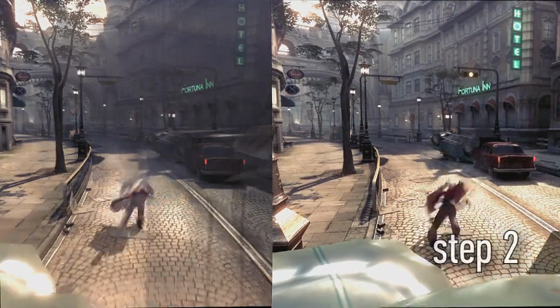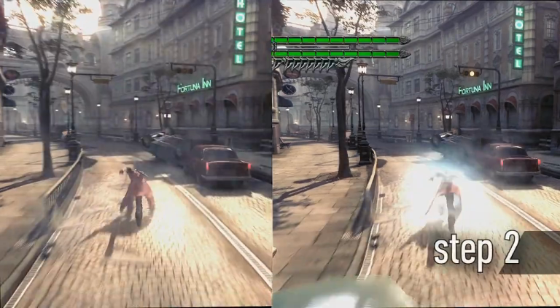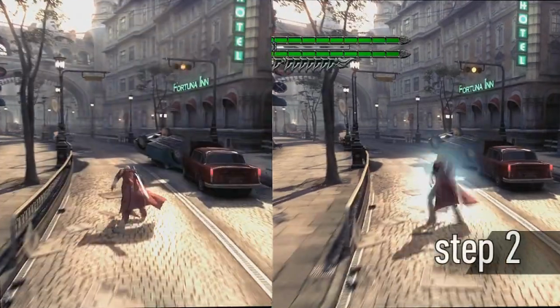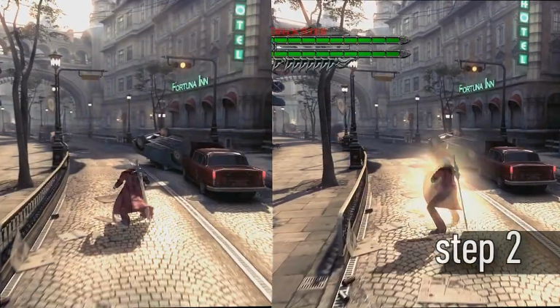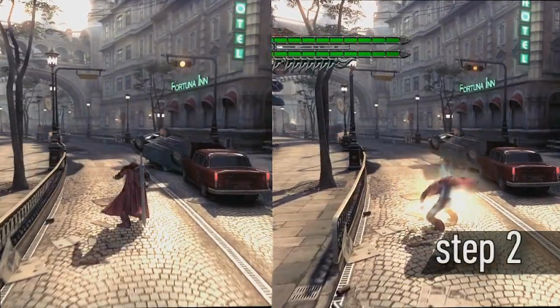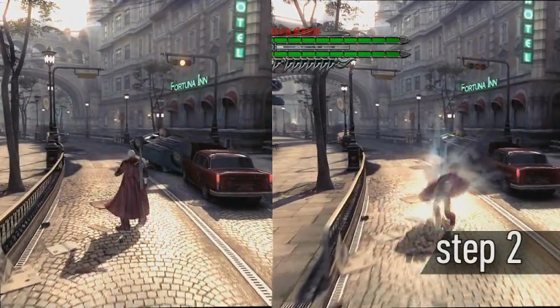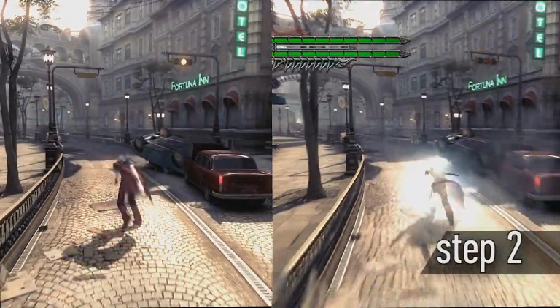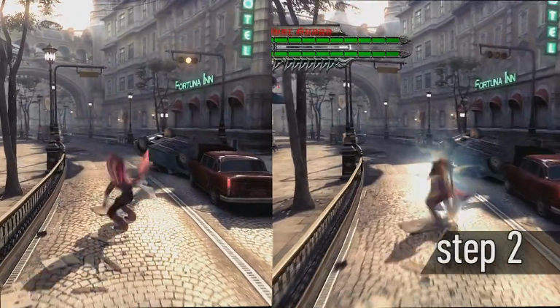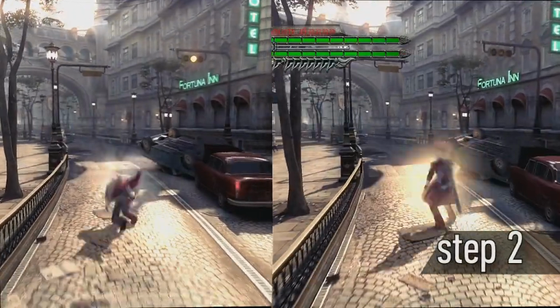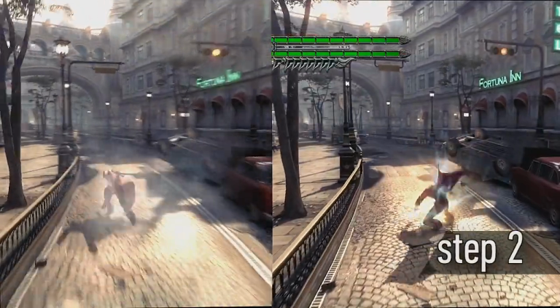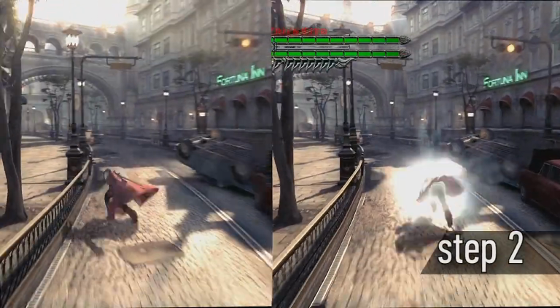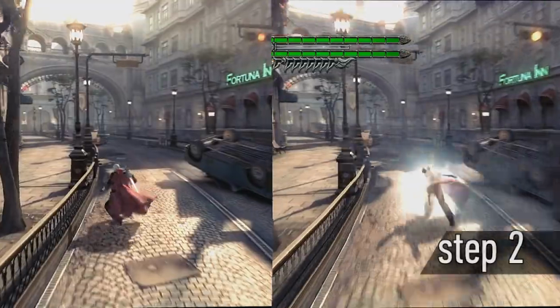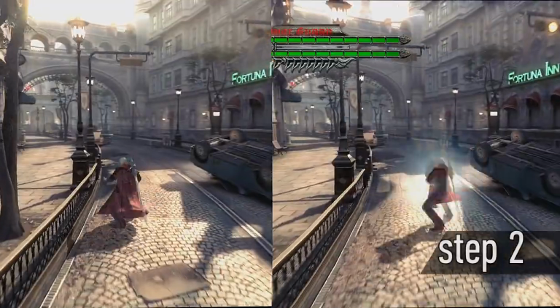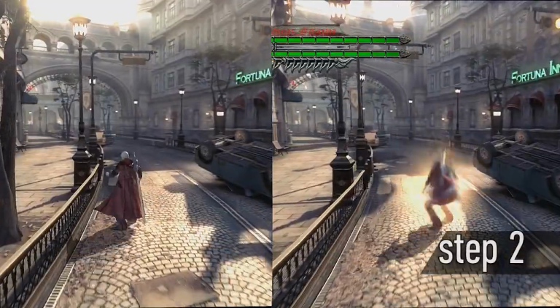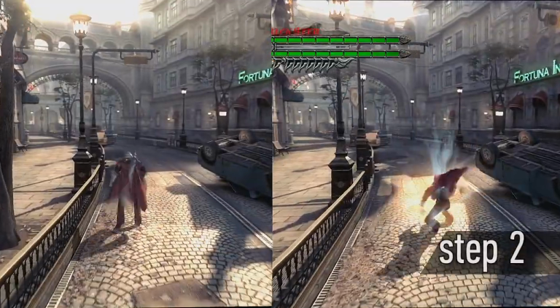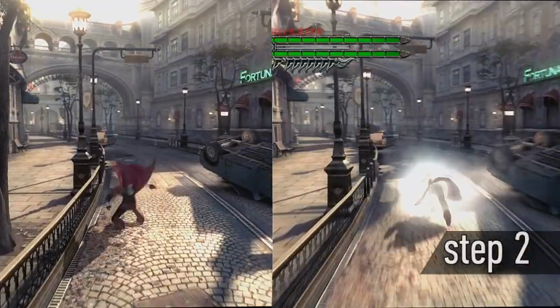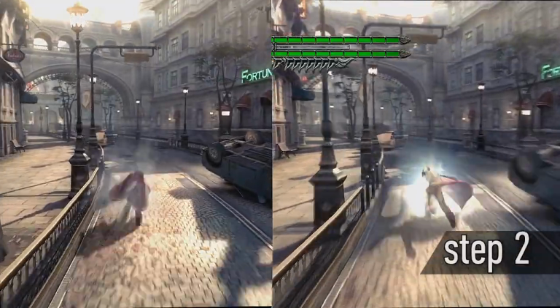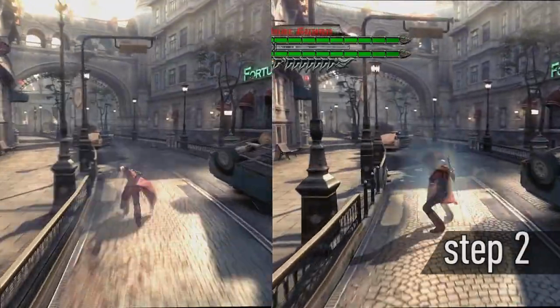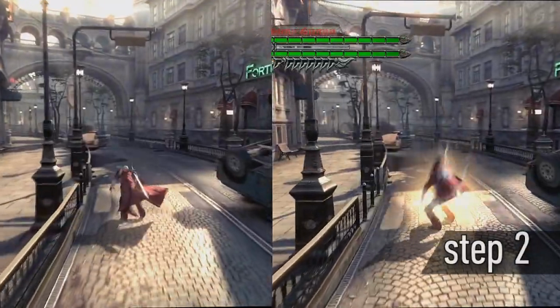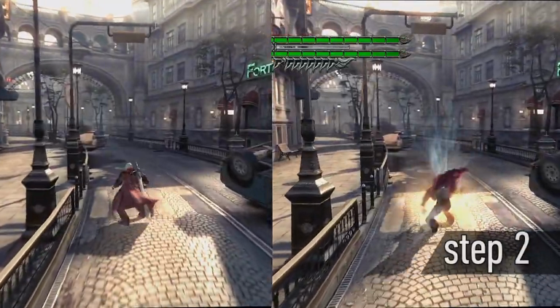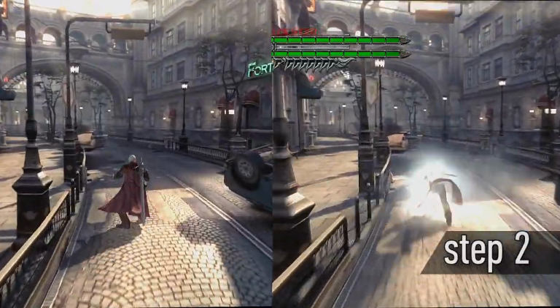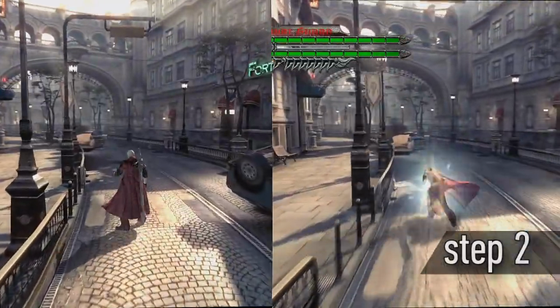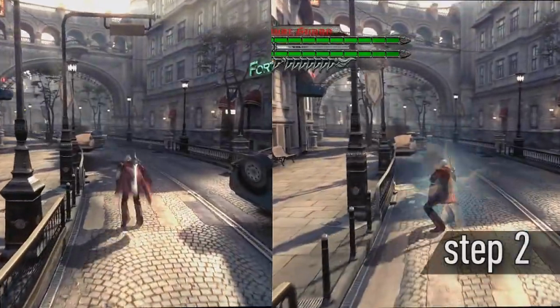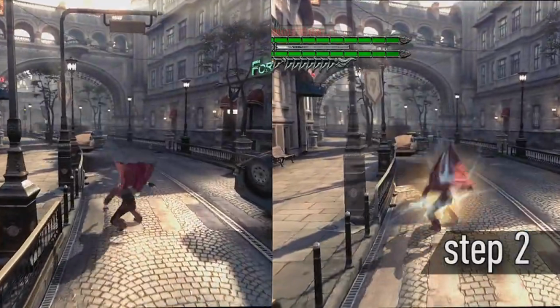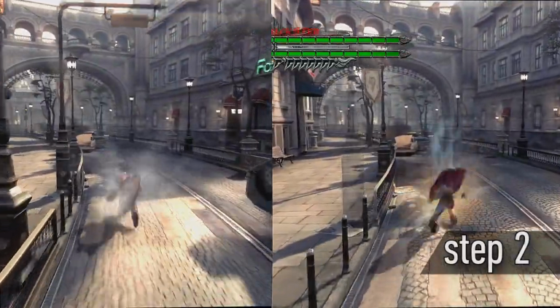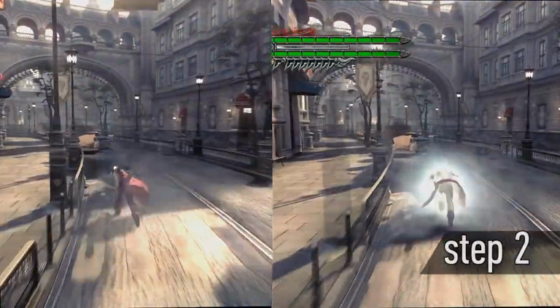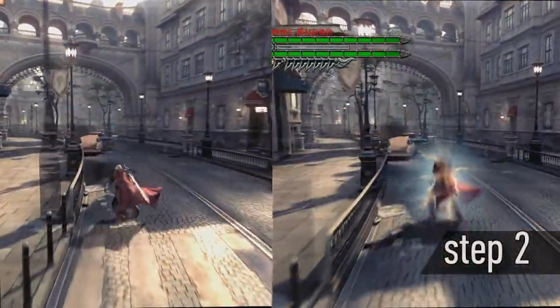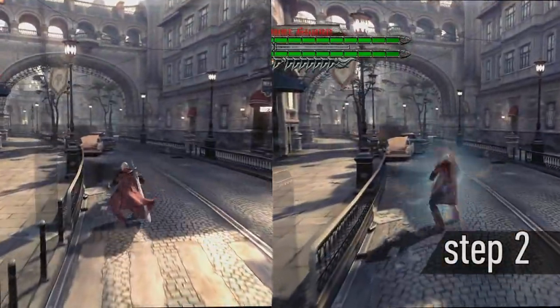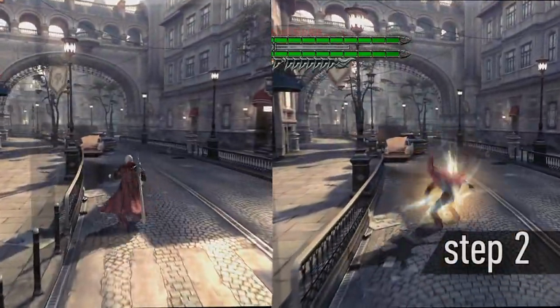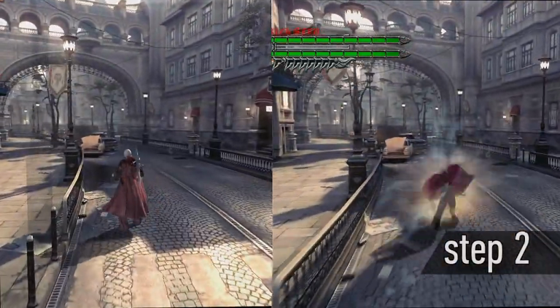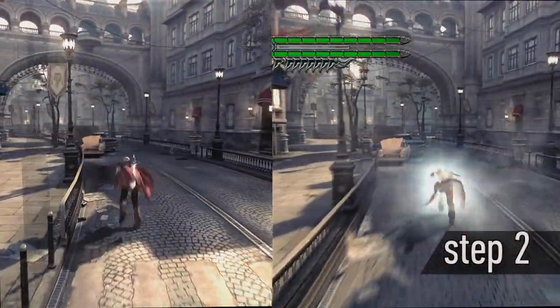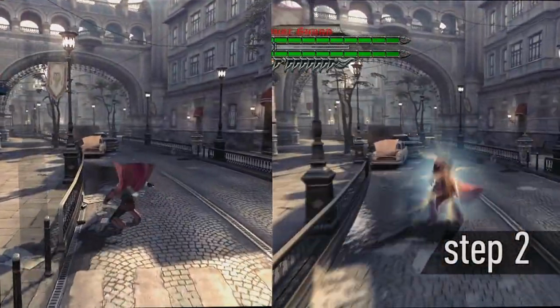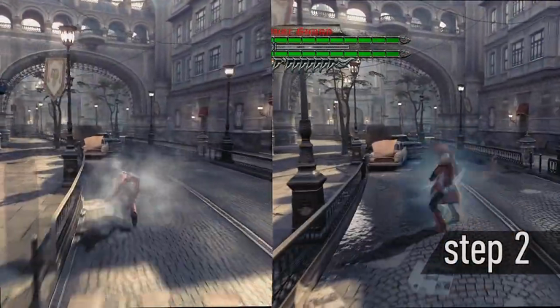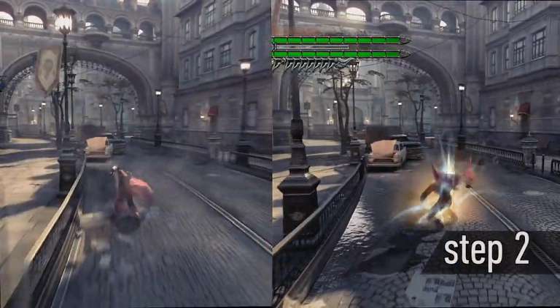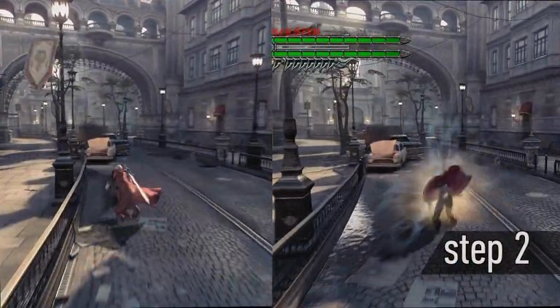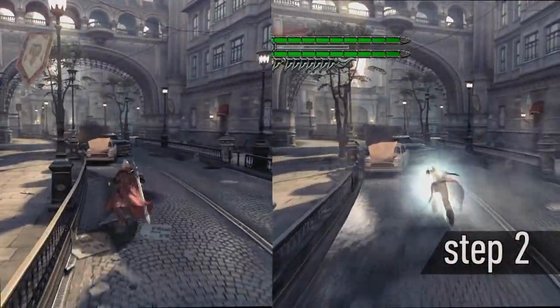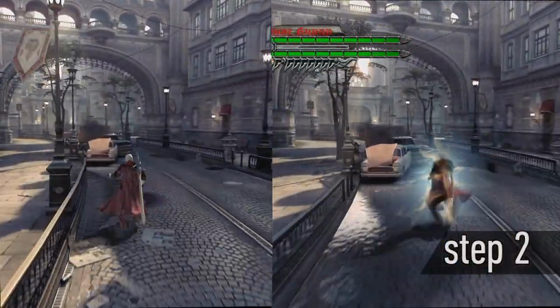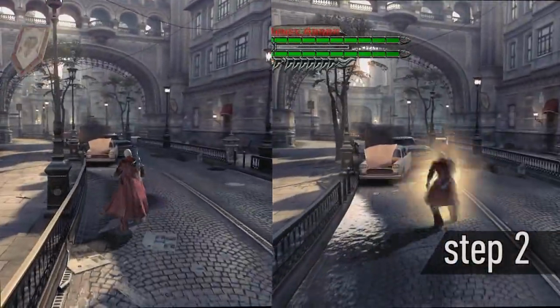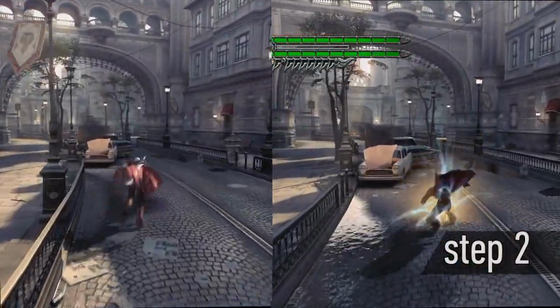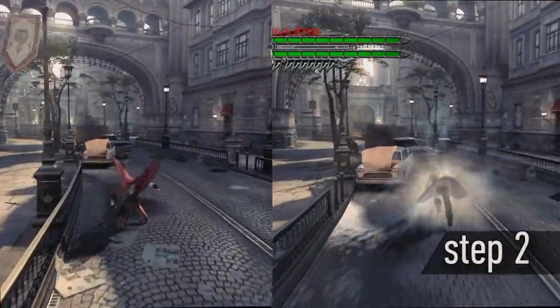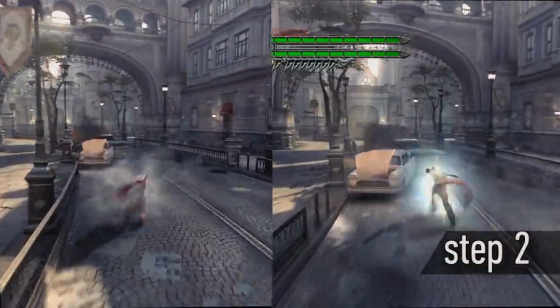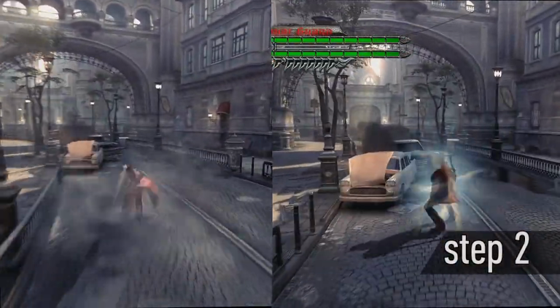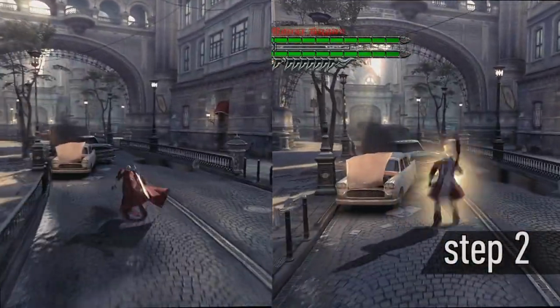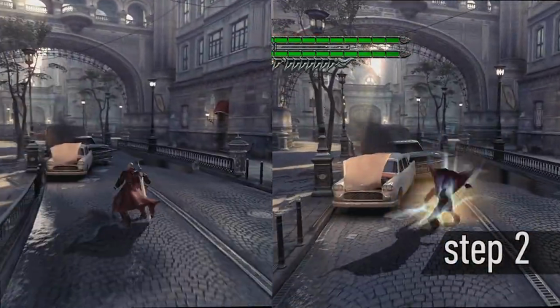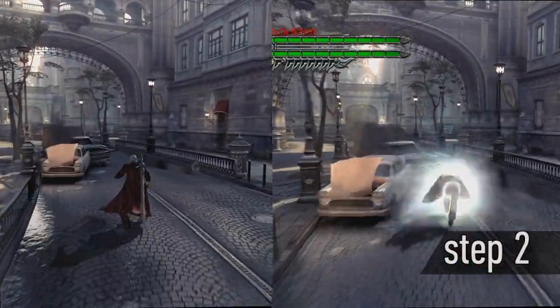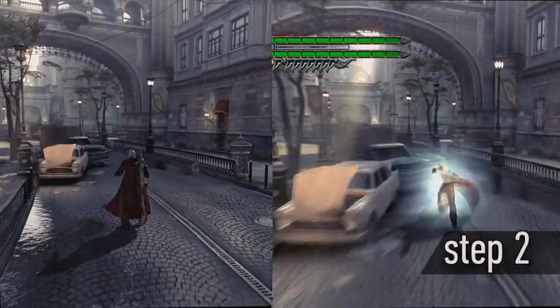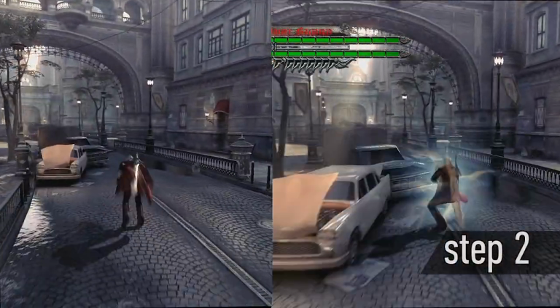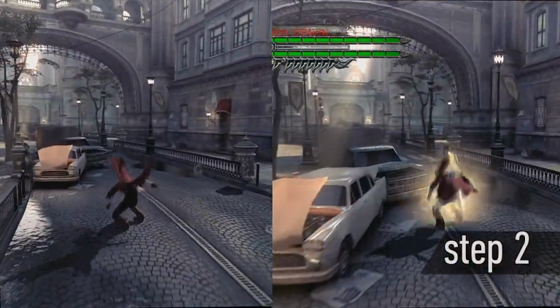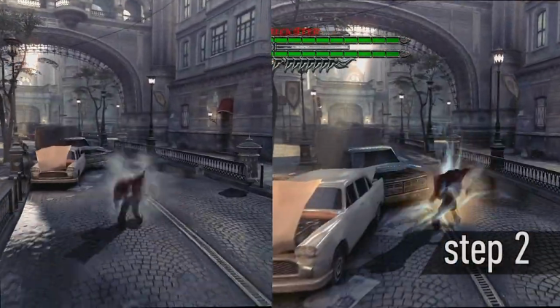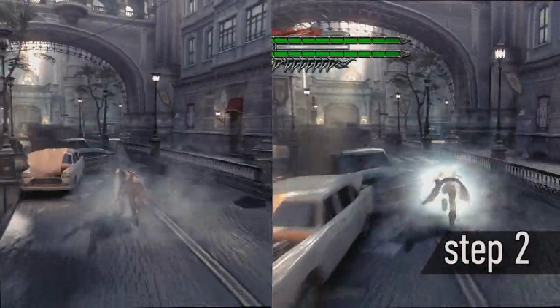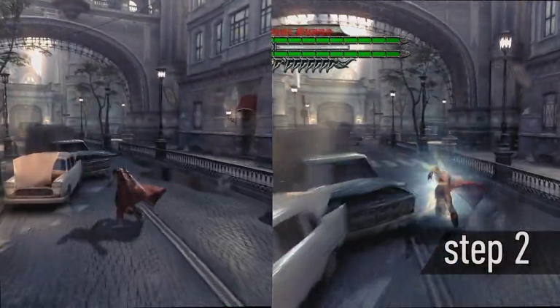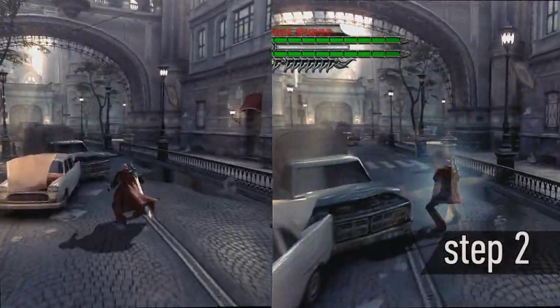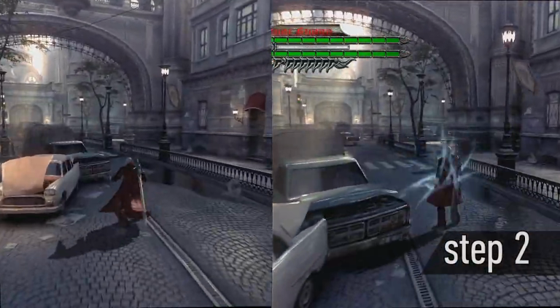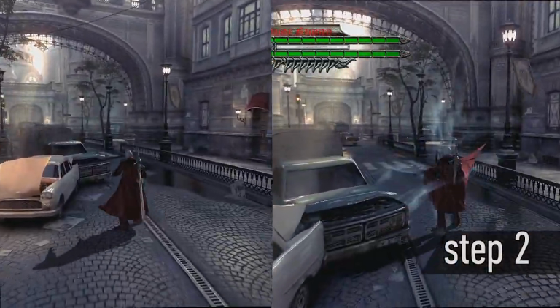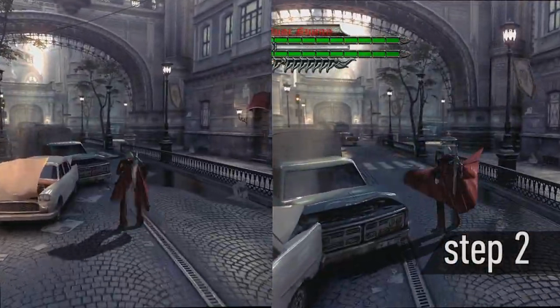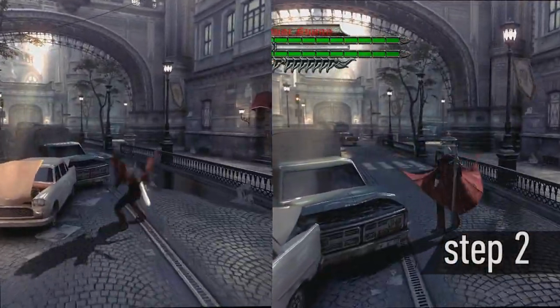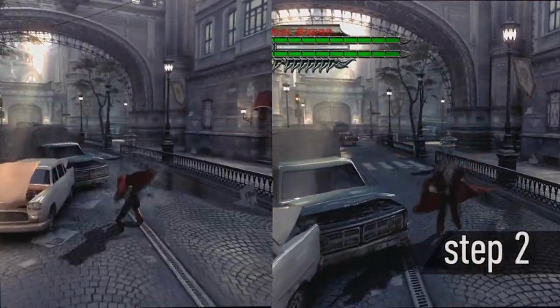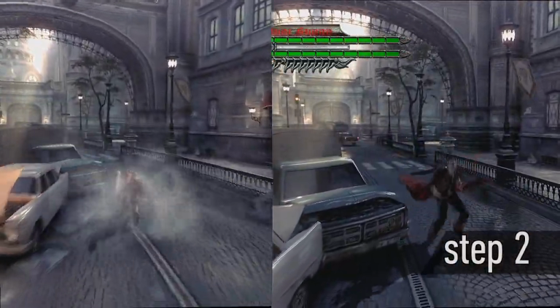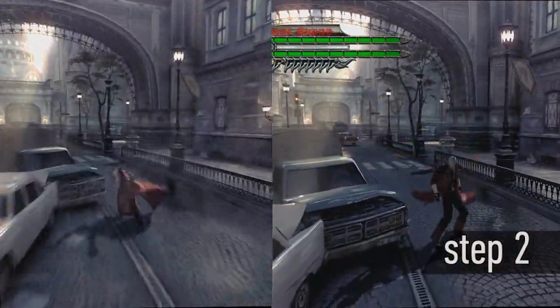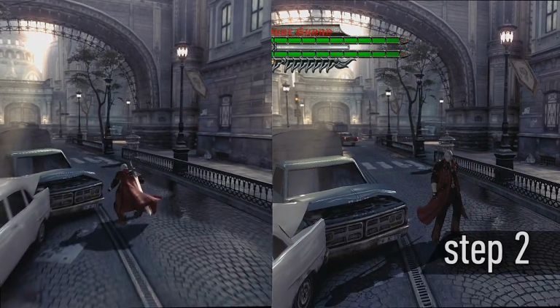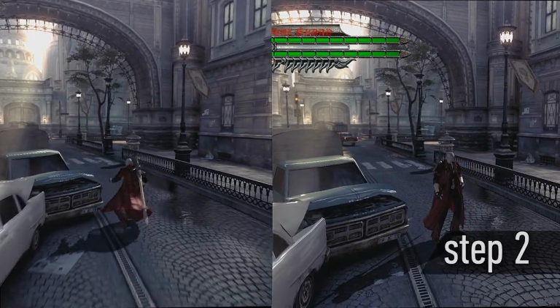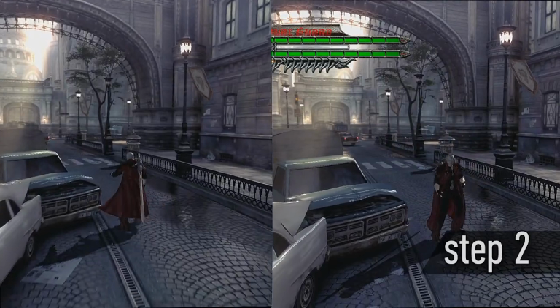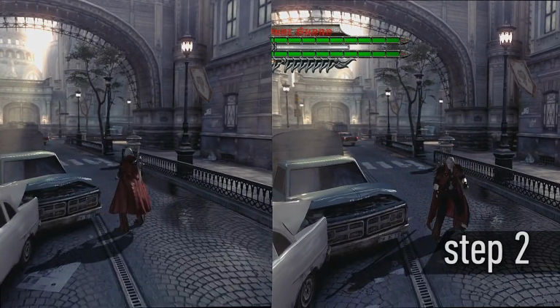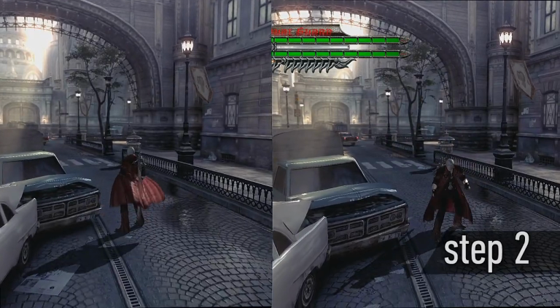Step 2: Dash cancel. Dash cancel is faster than a simple dash. Learn how to switch between the two styles with the new gripping.